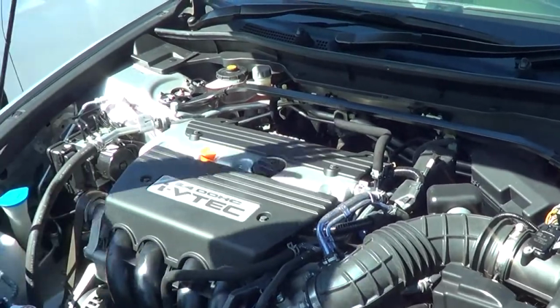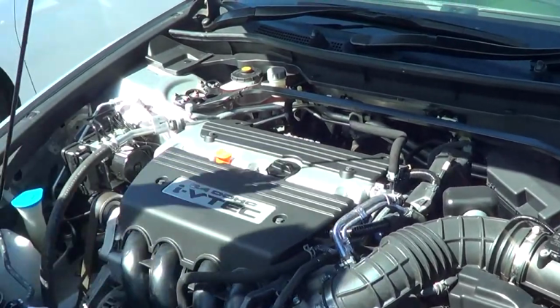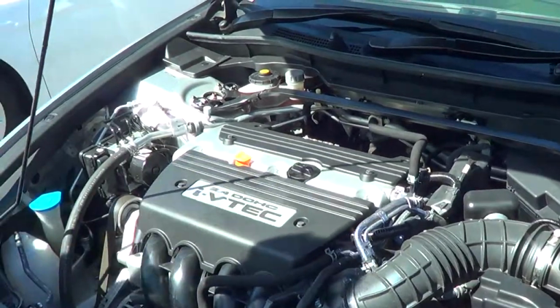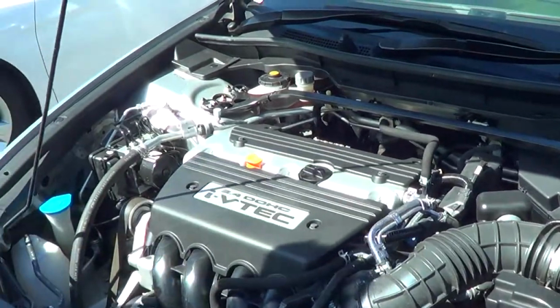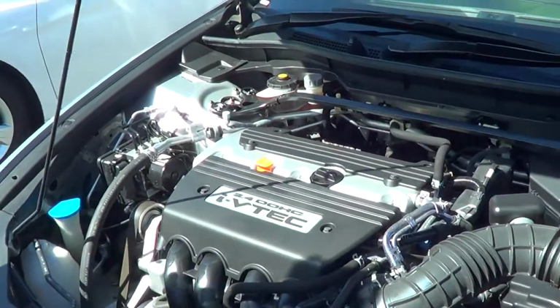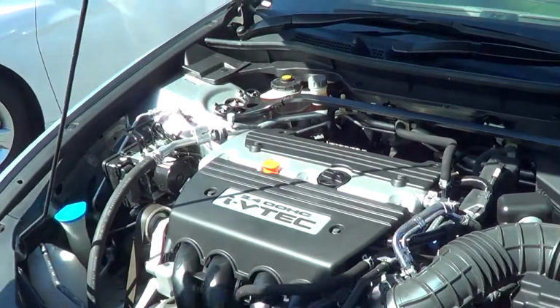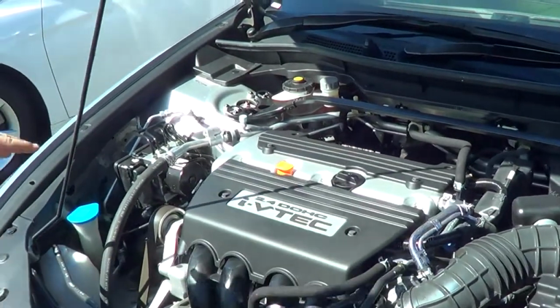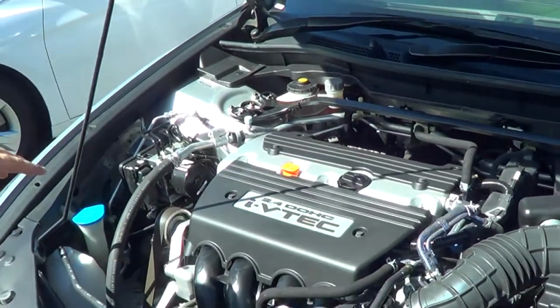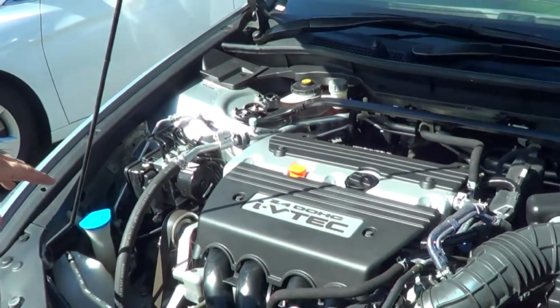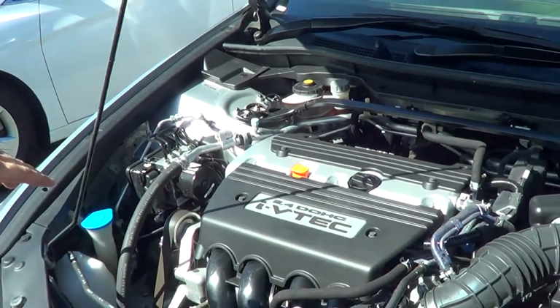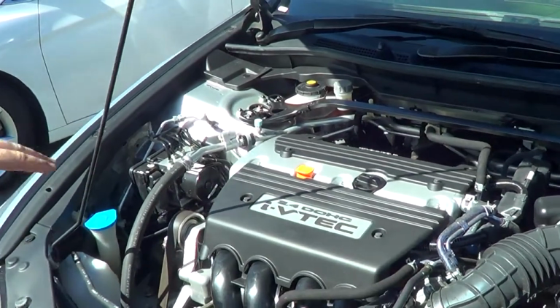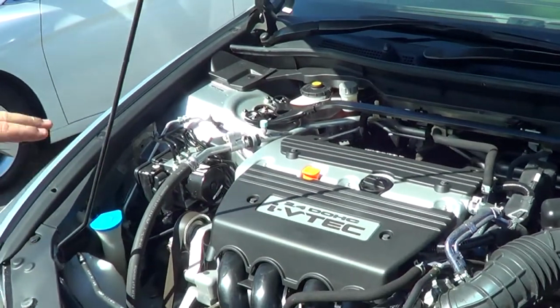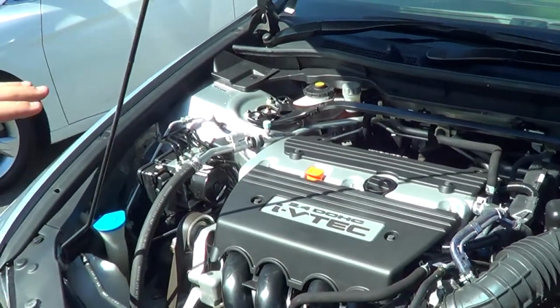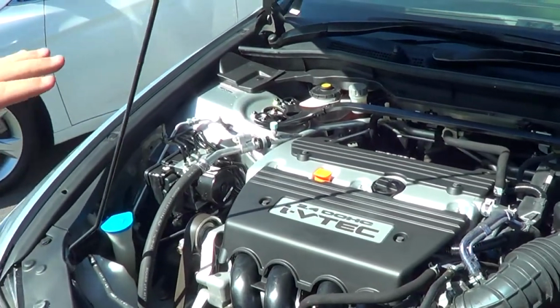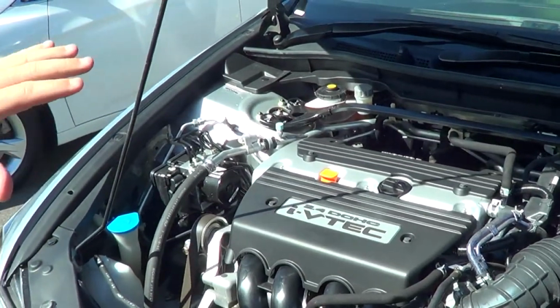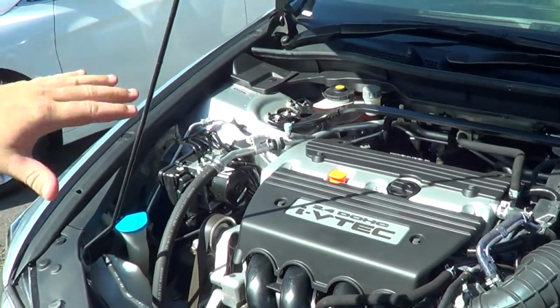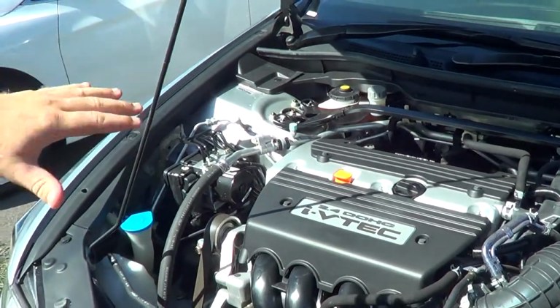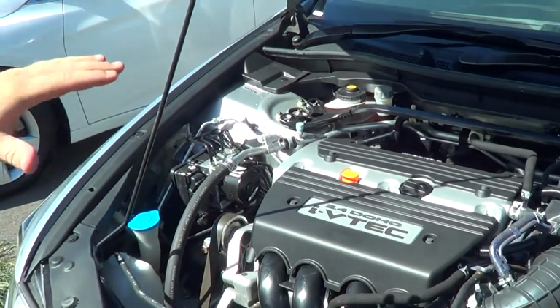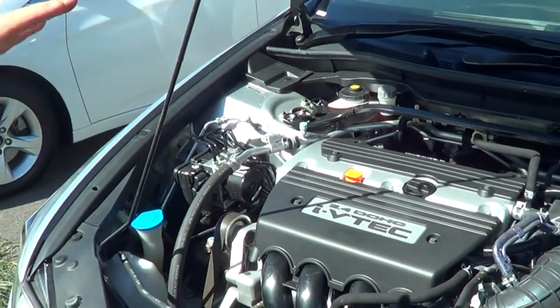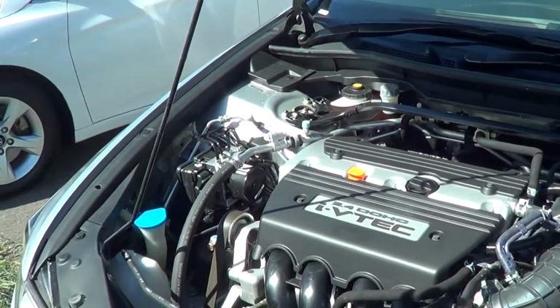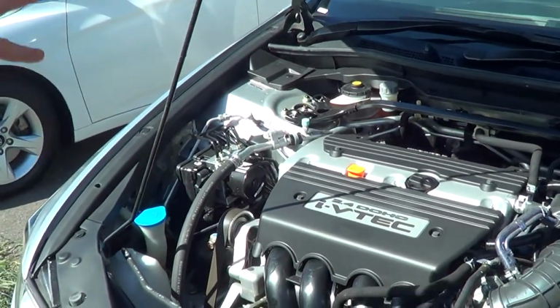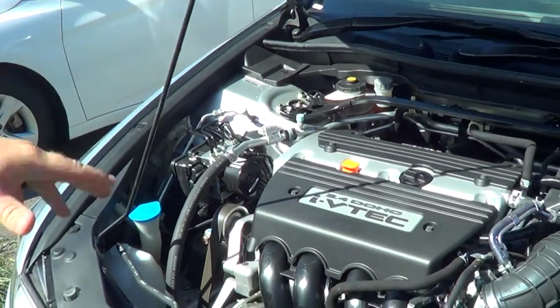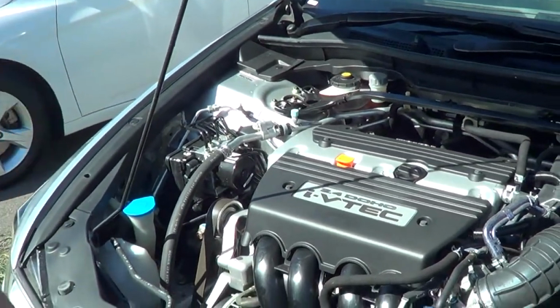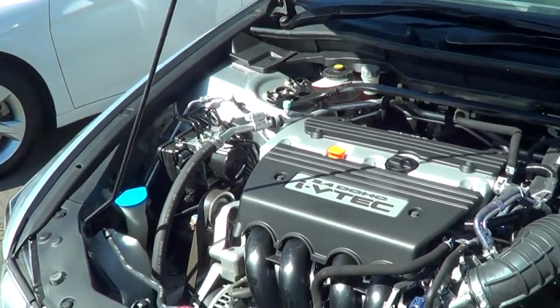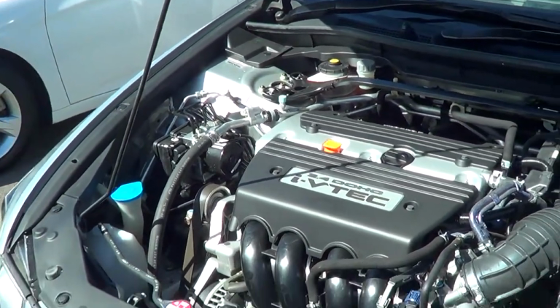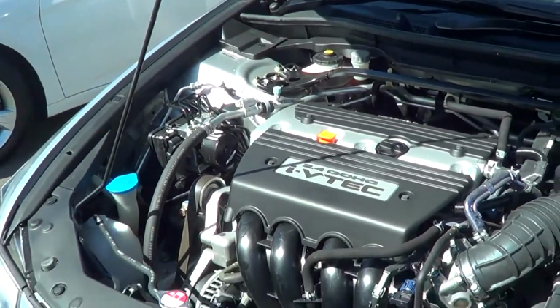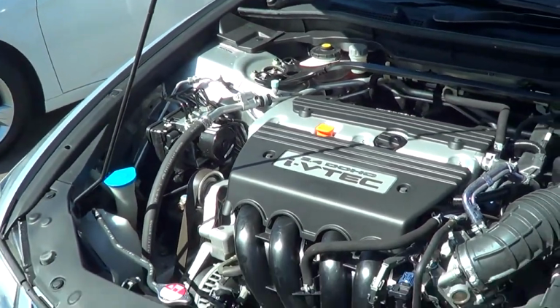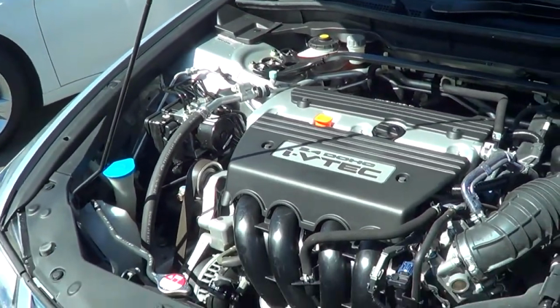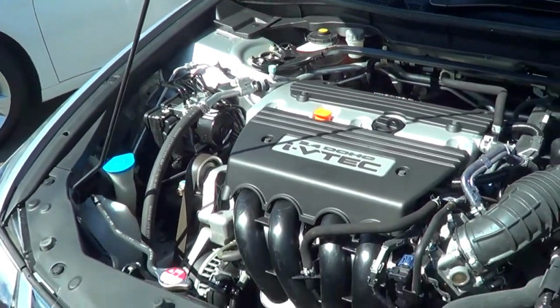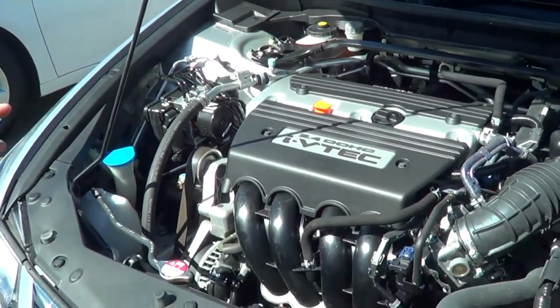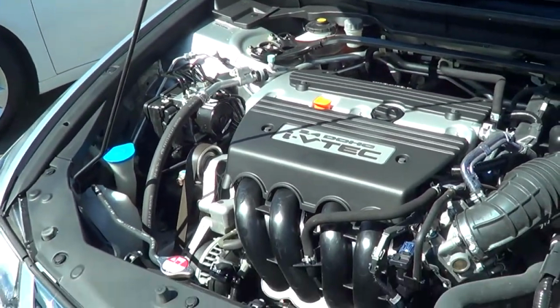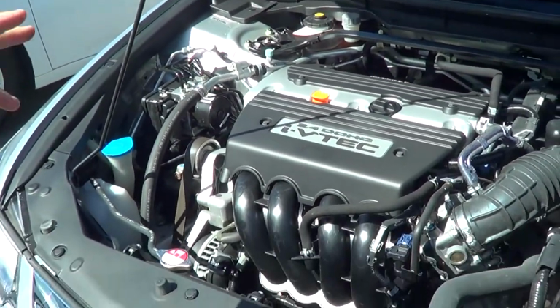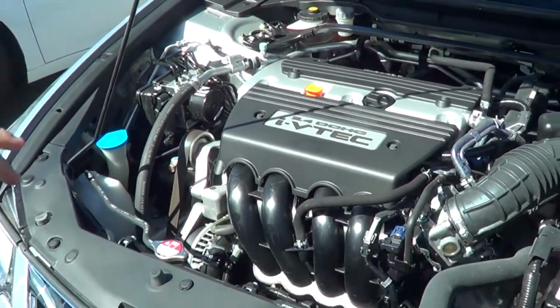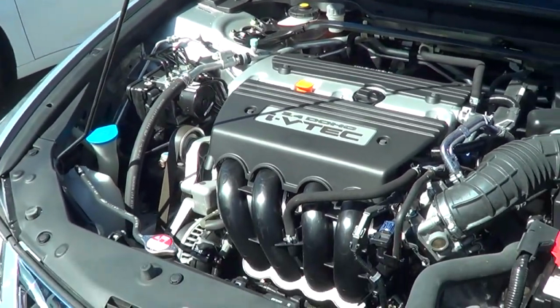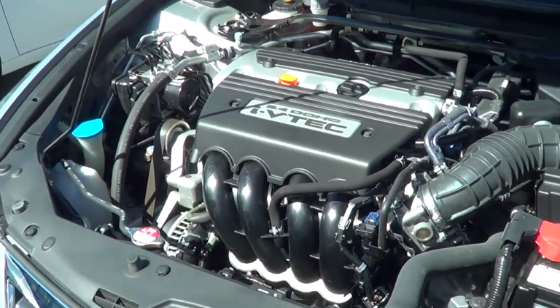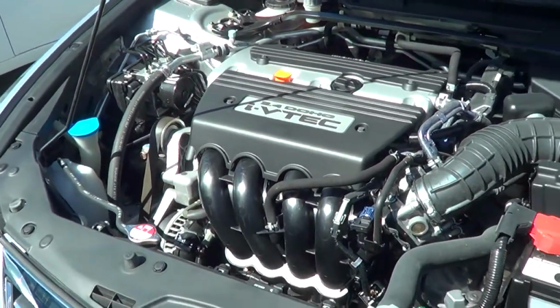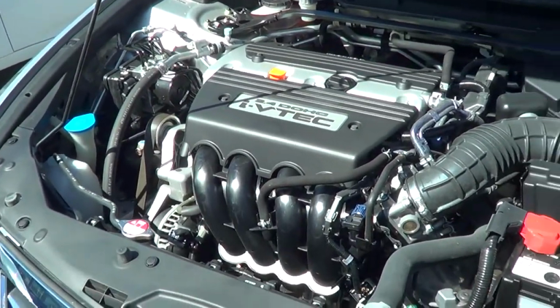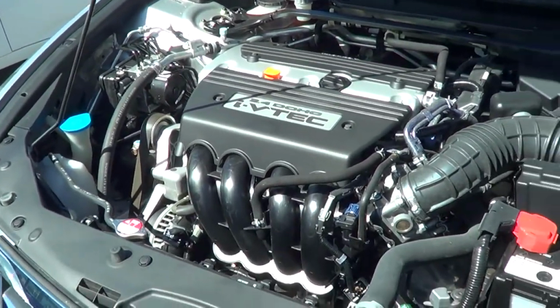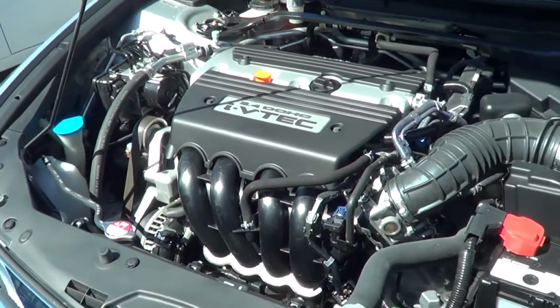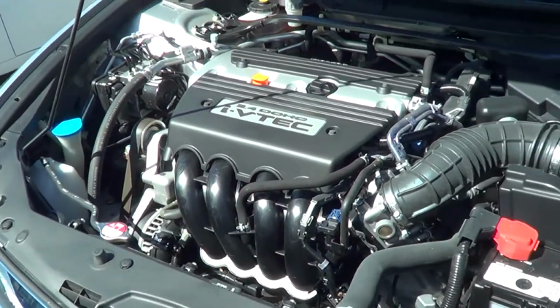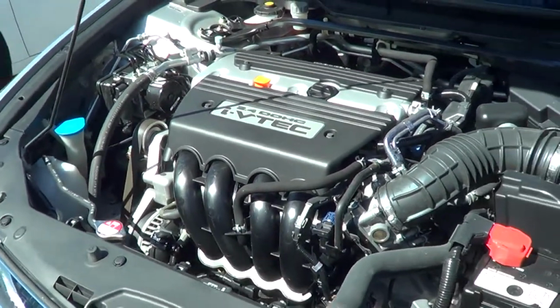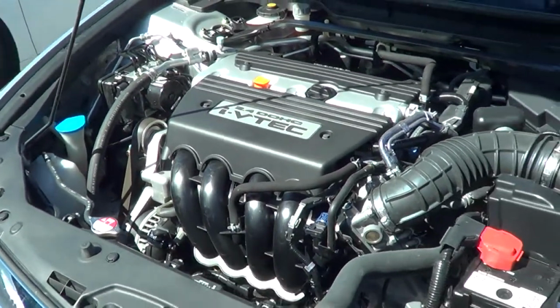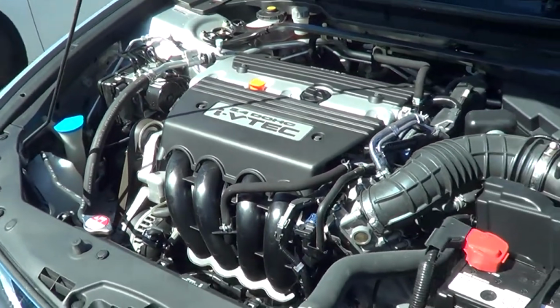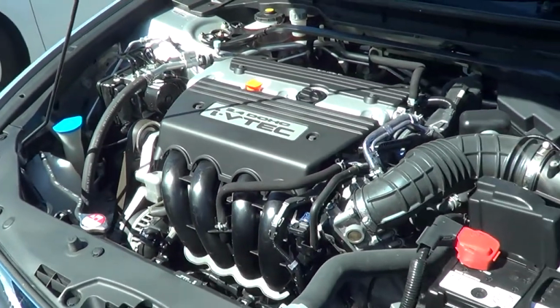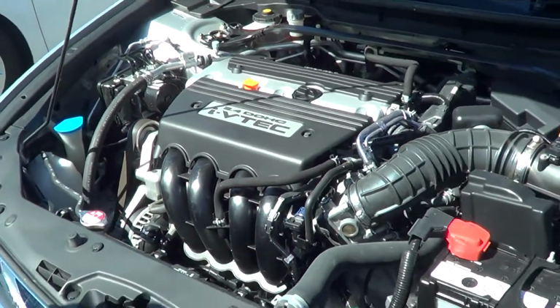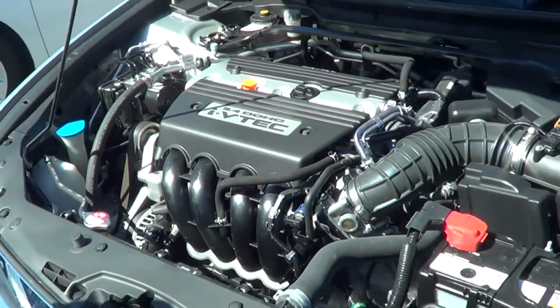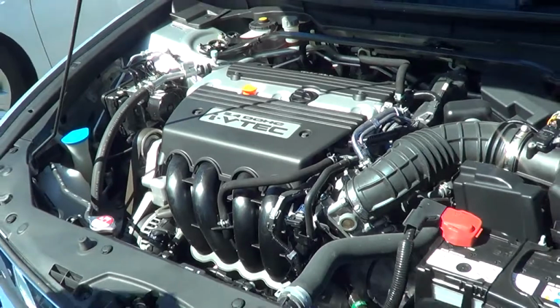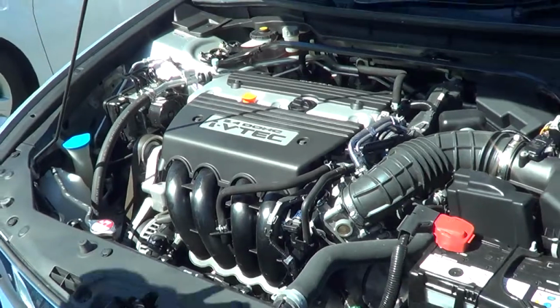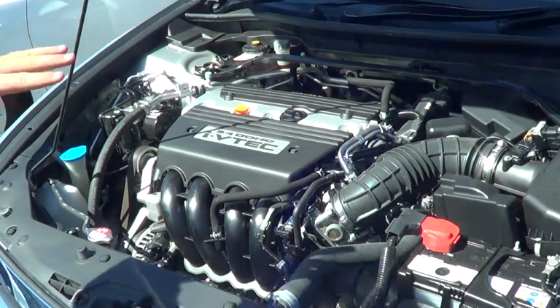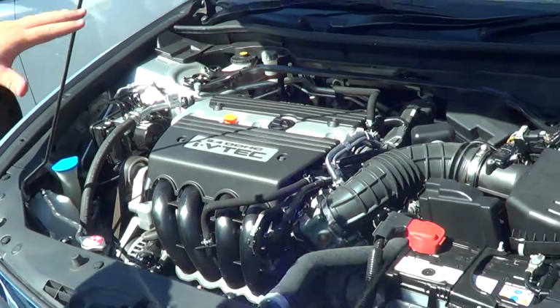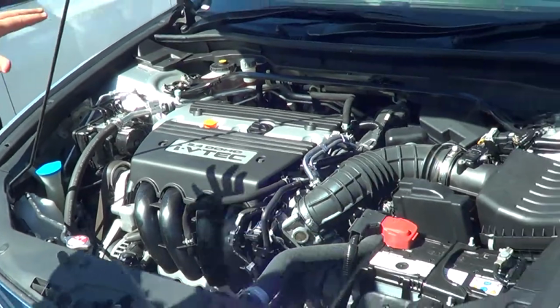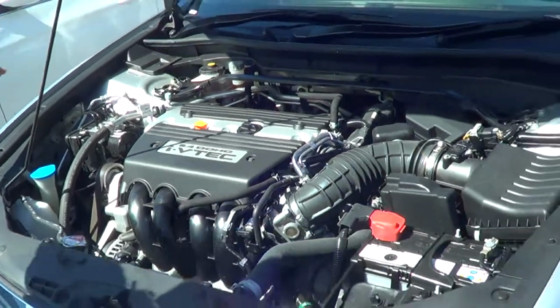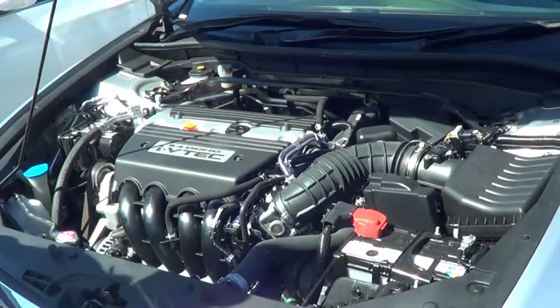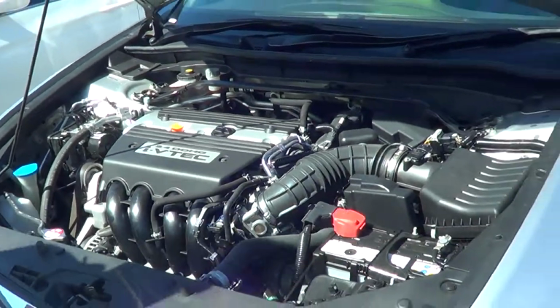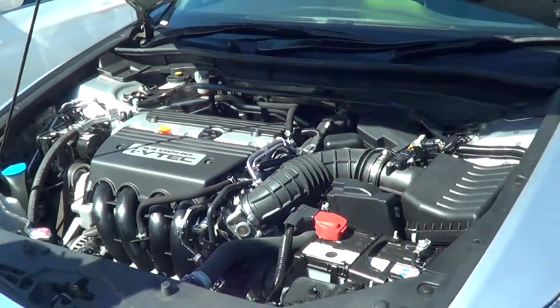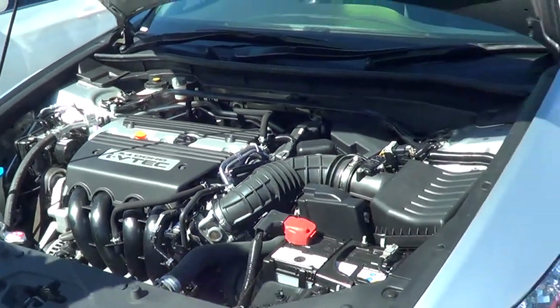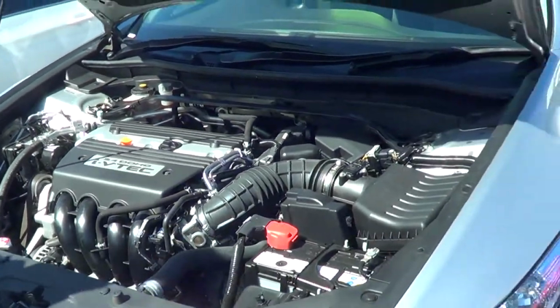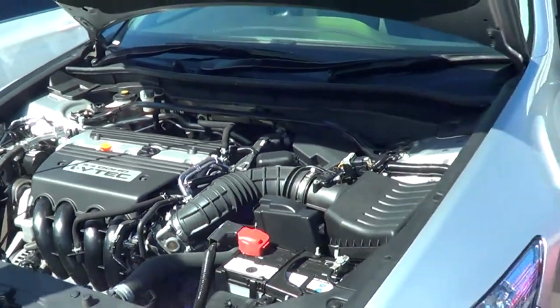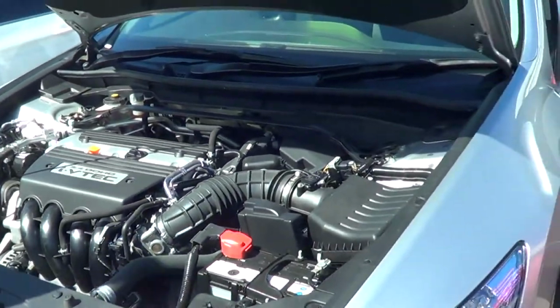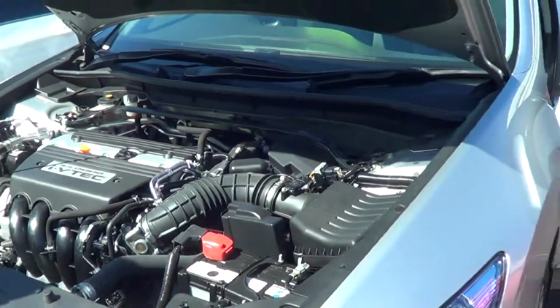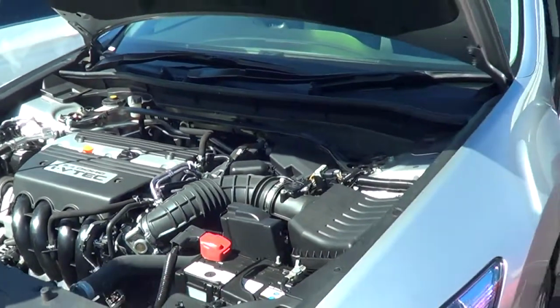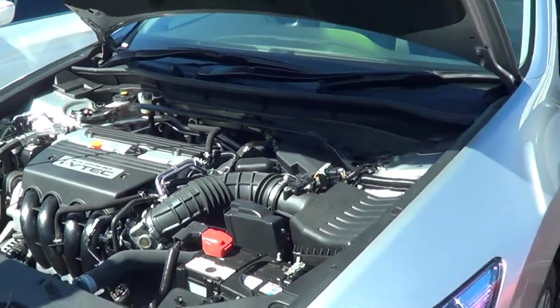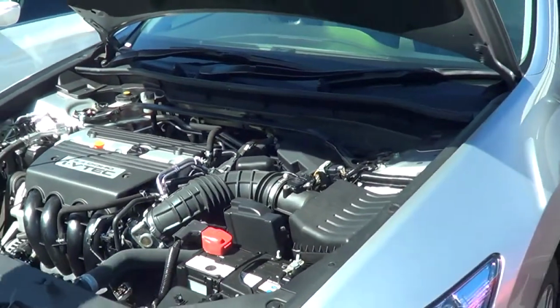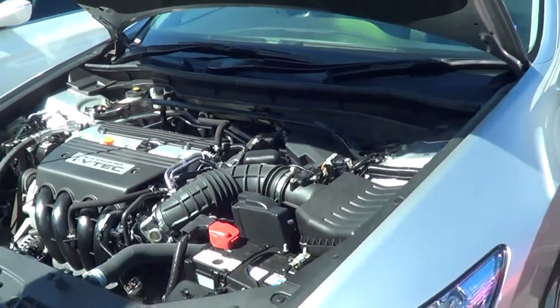Just in the engine bay, as you can see you've got your 2.4 litre four-cylinder petrol engine. Everything's nice and tidy.